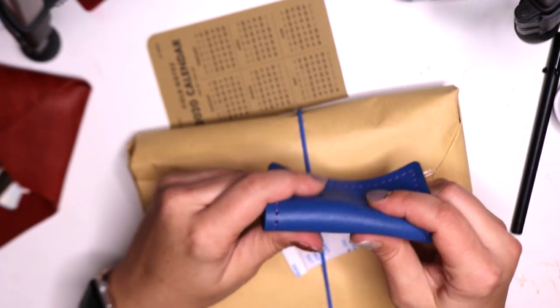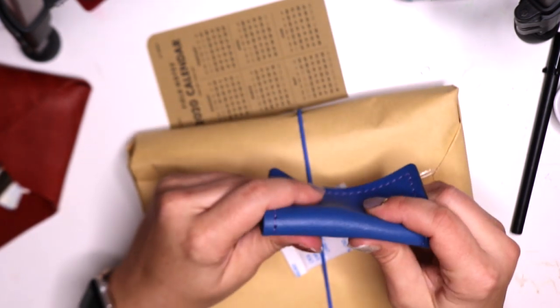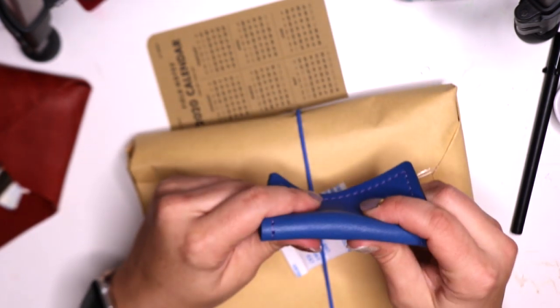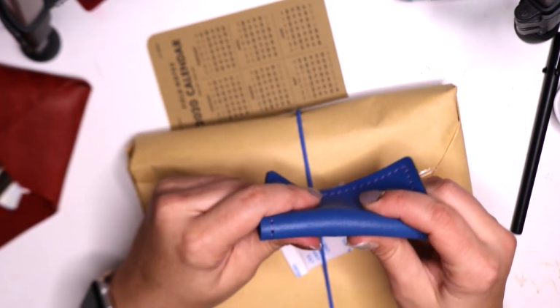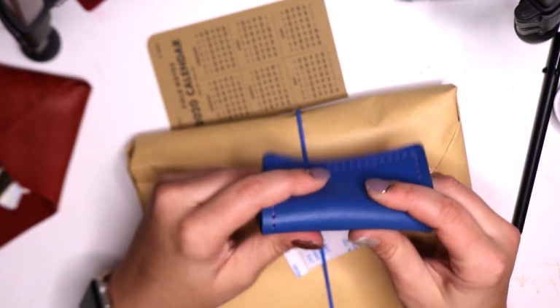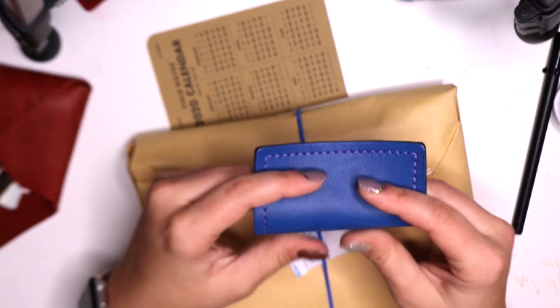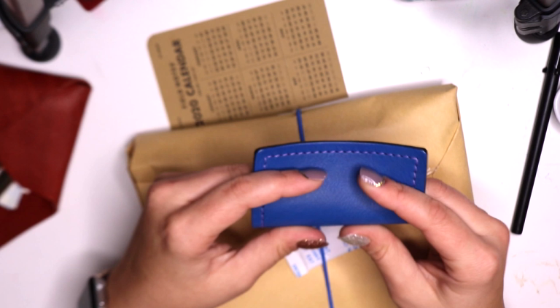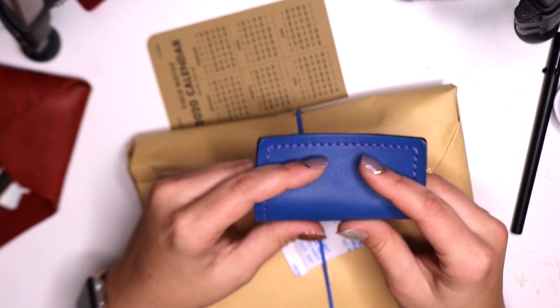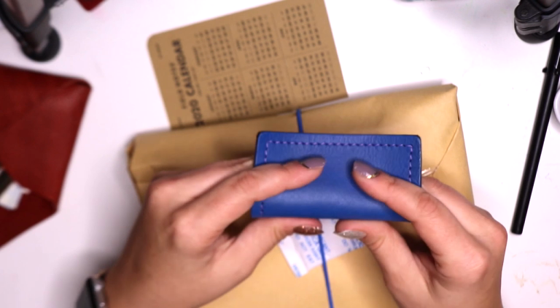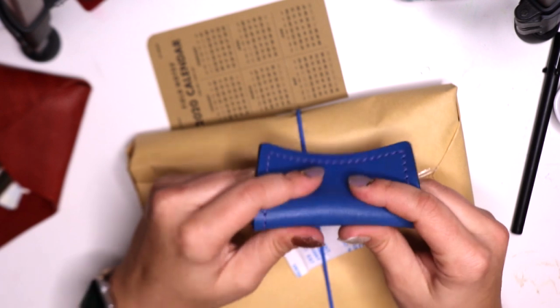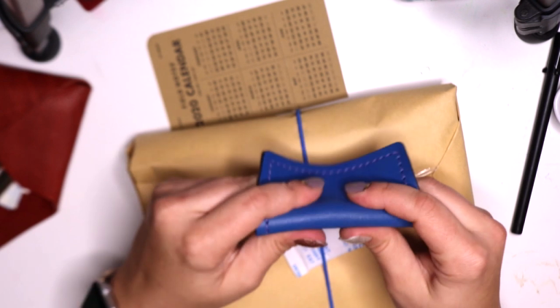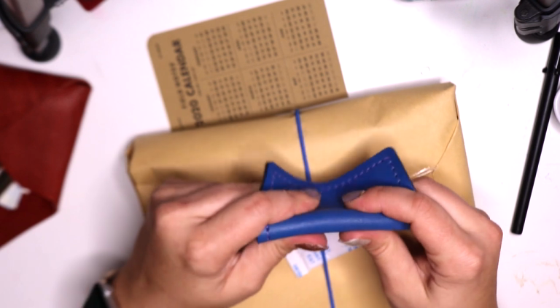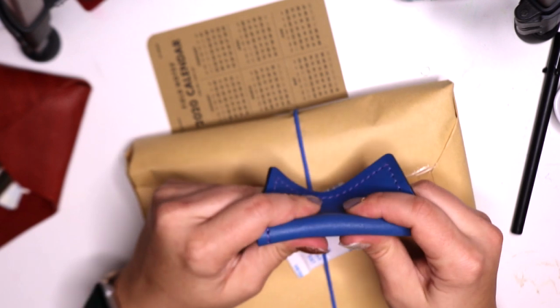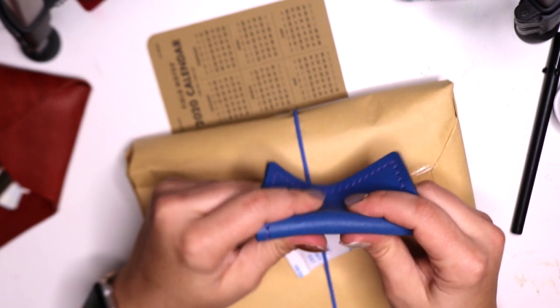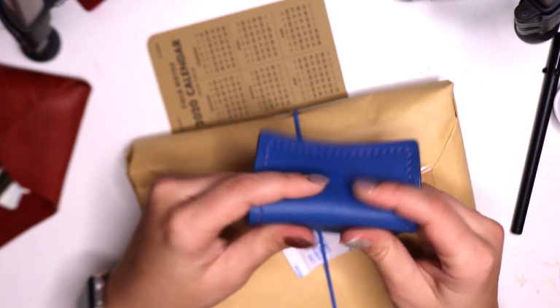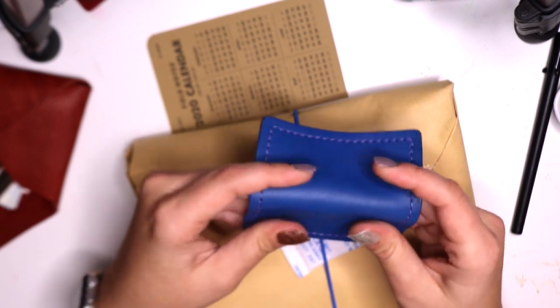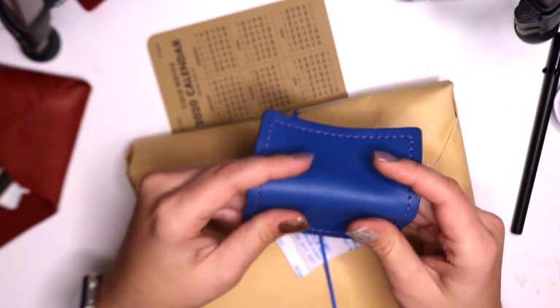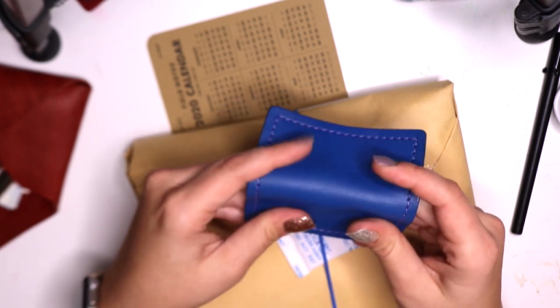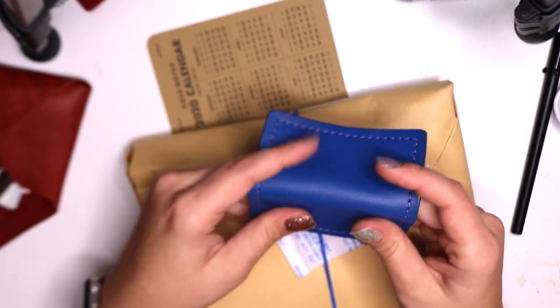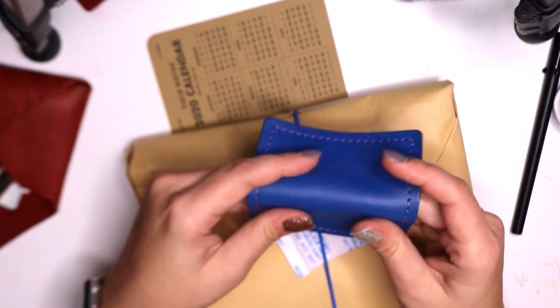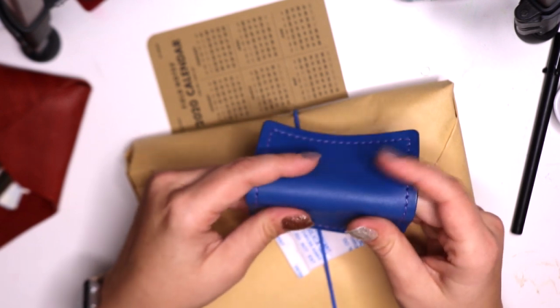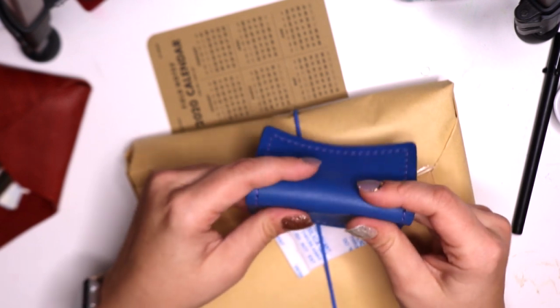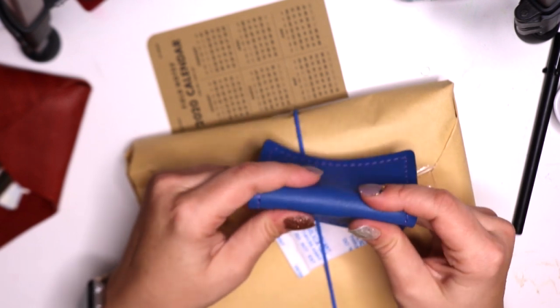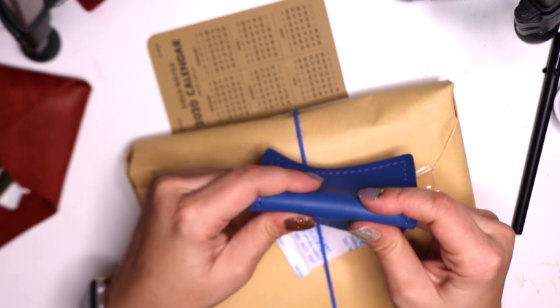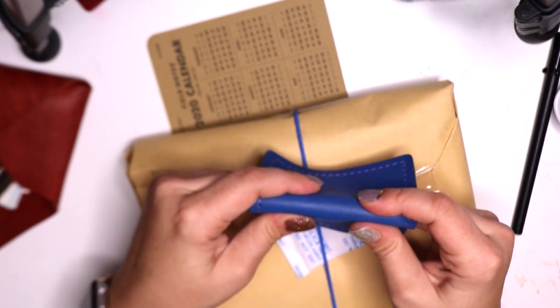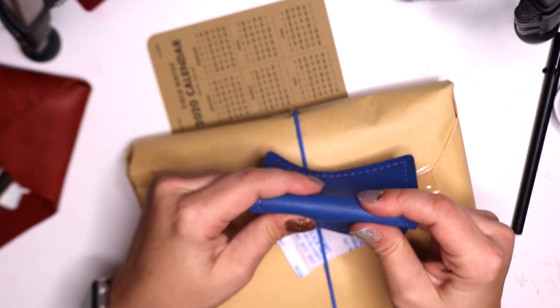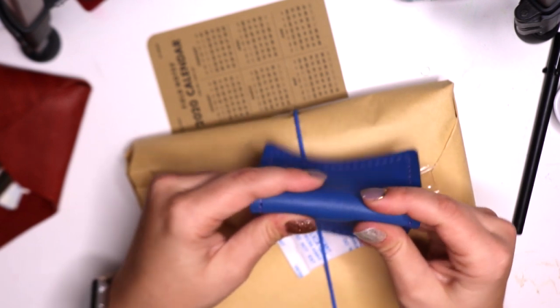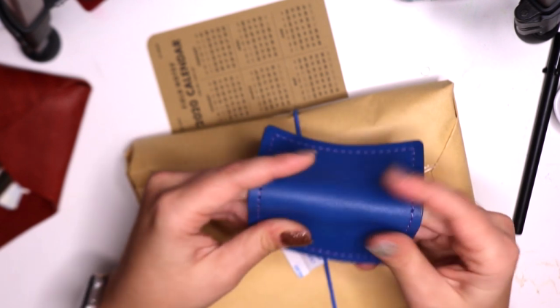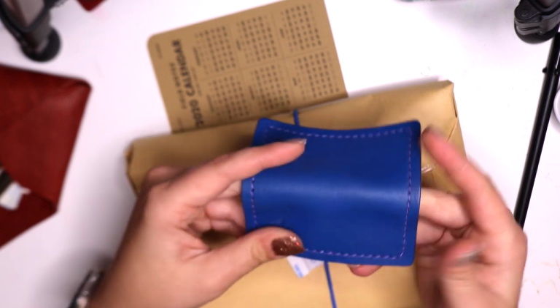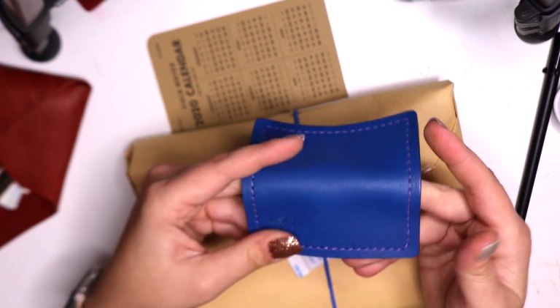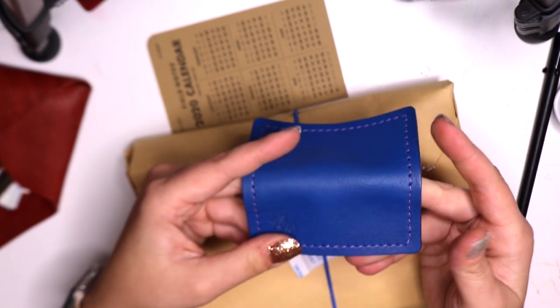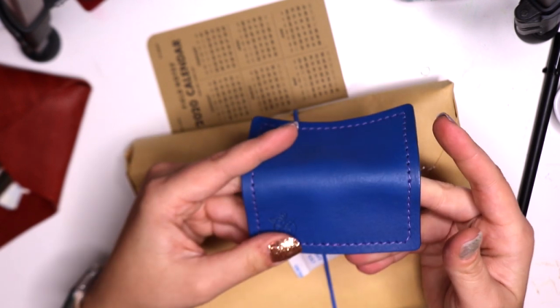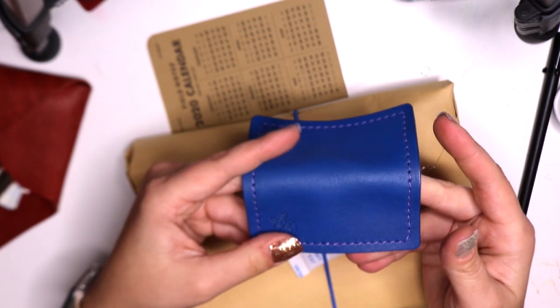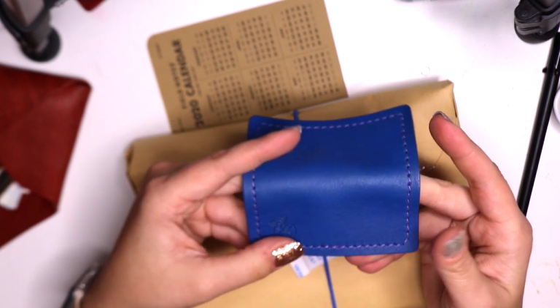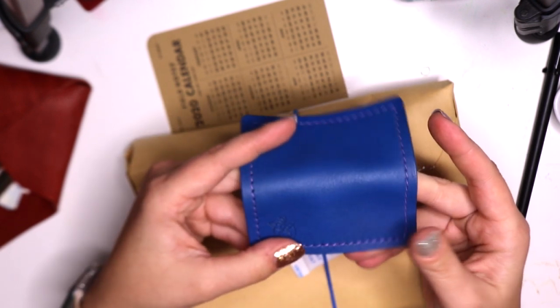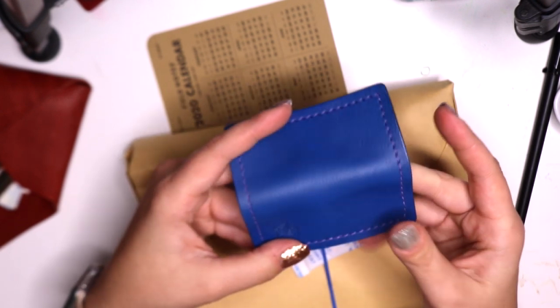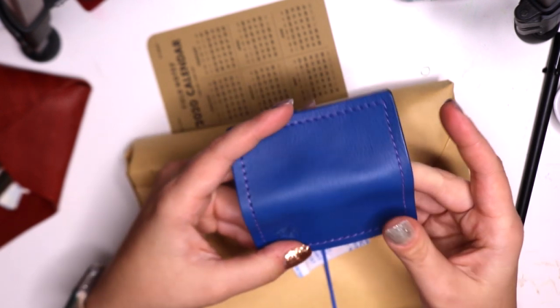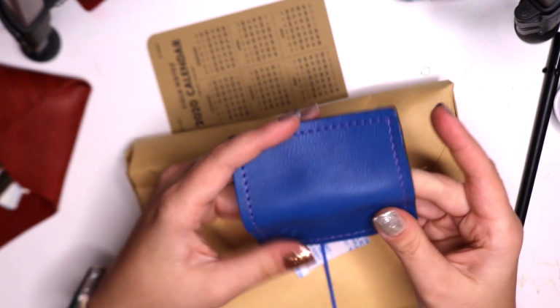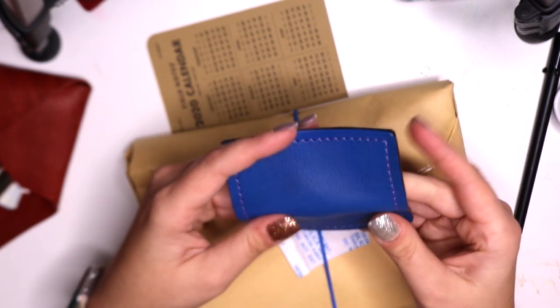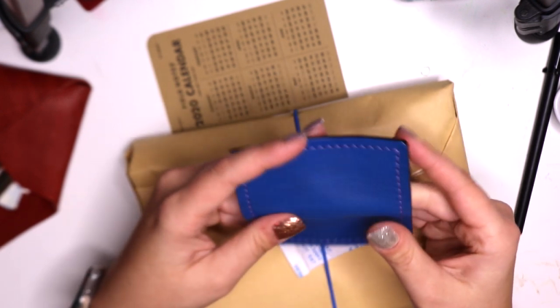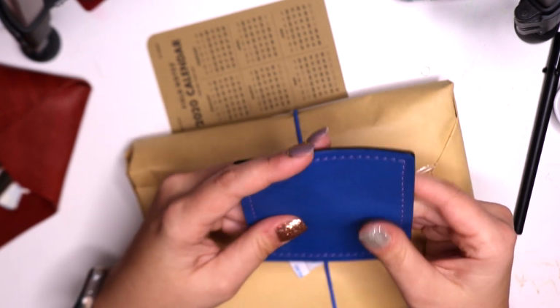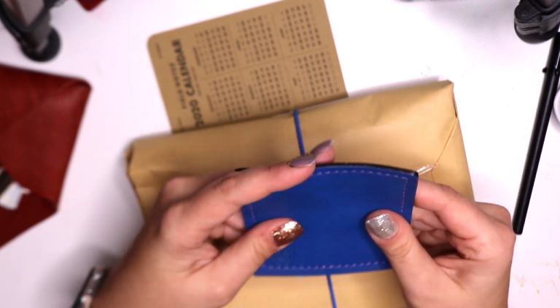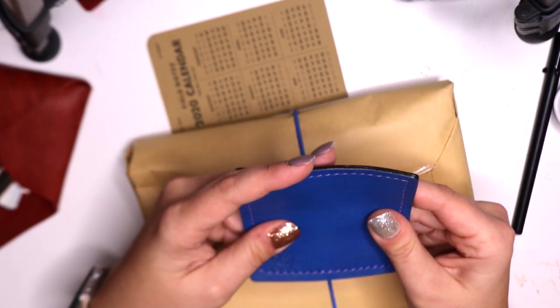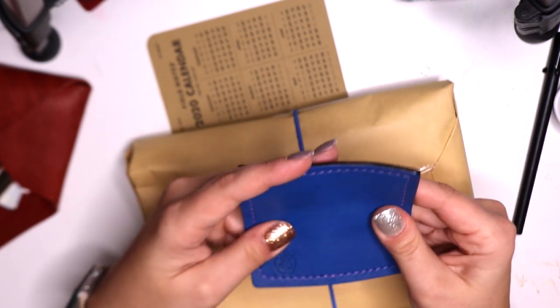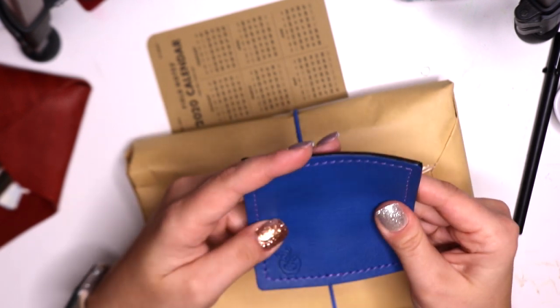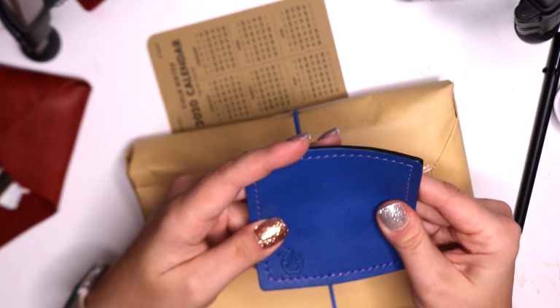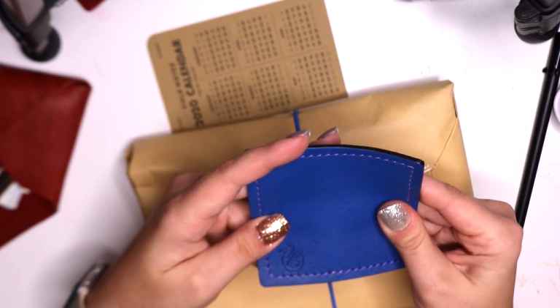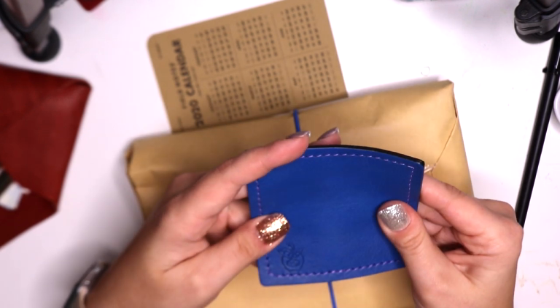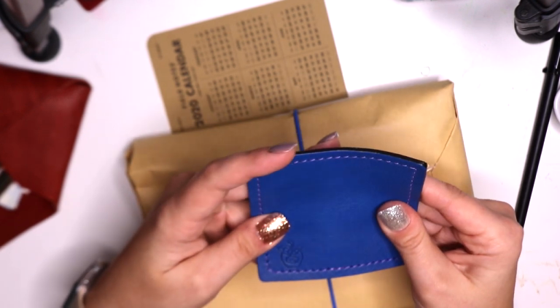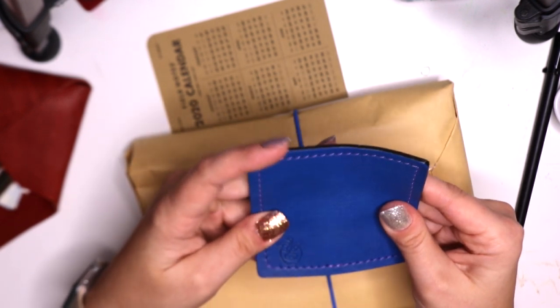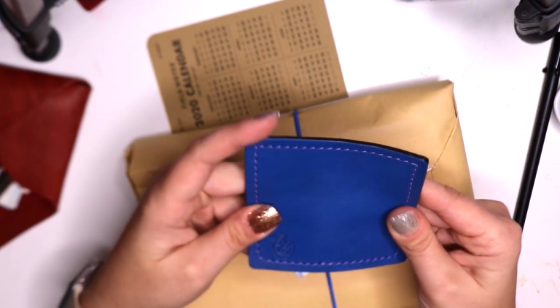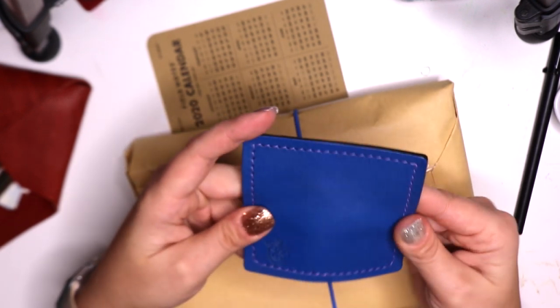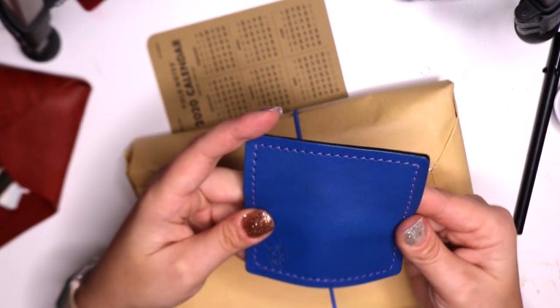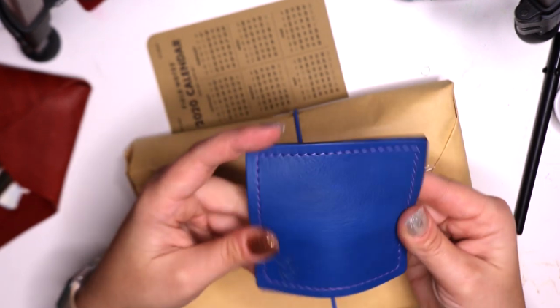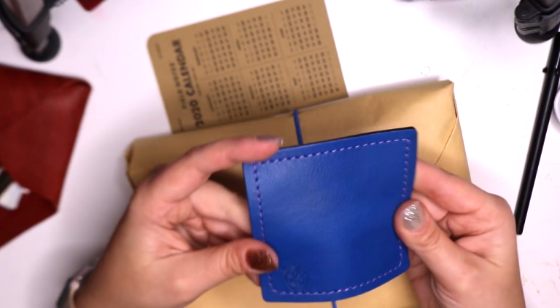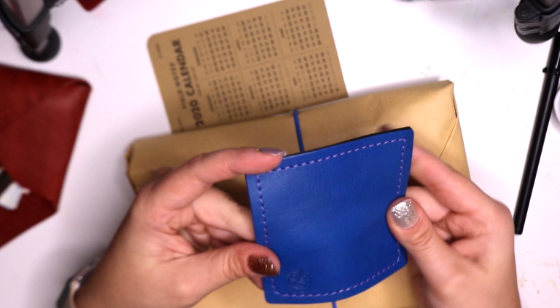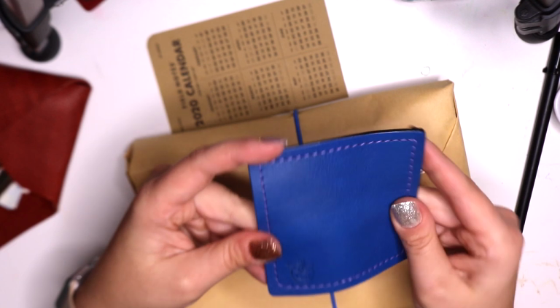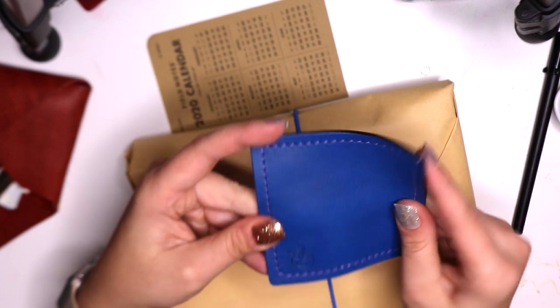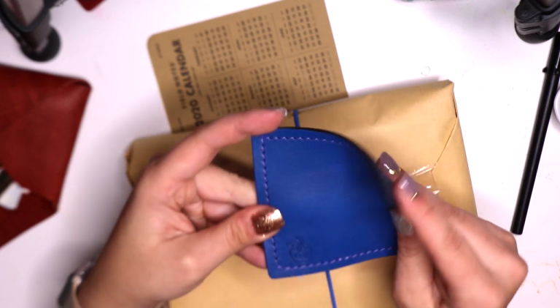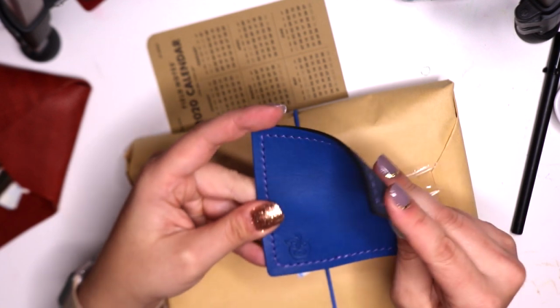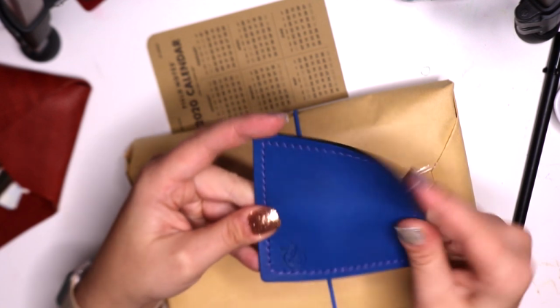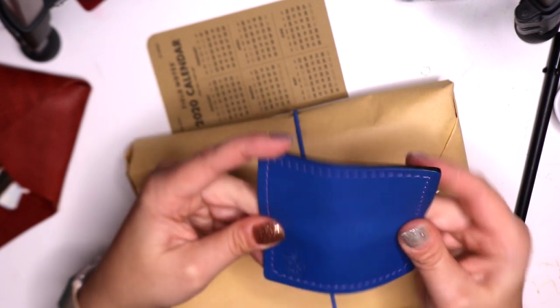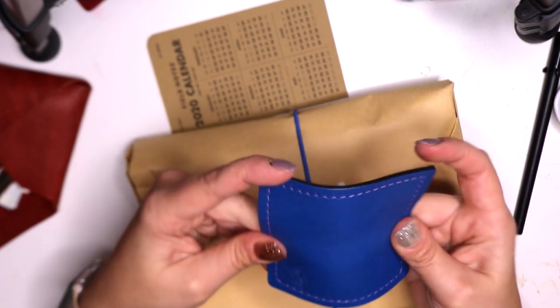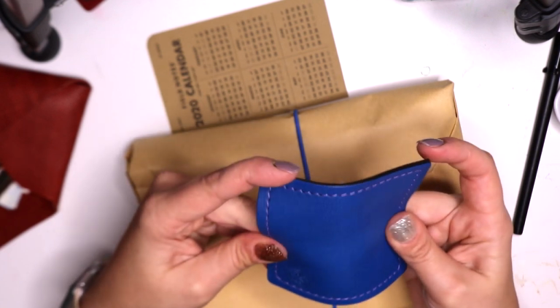The leather is not a pull-up leather — you can see it's not a pull-up leather. It looks like it's probably a dyed leather.